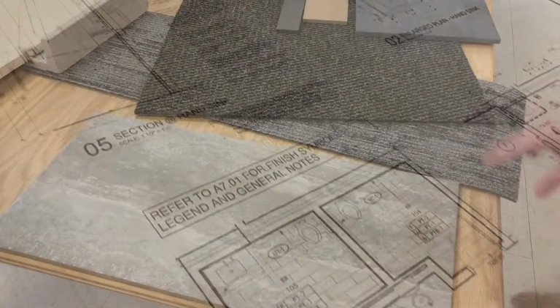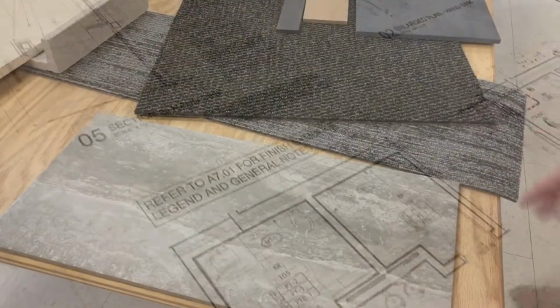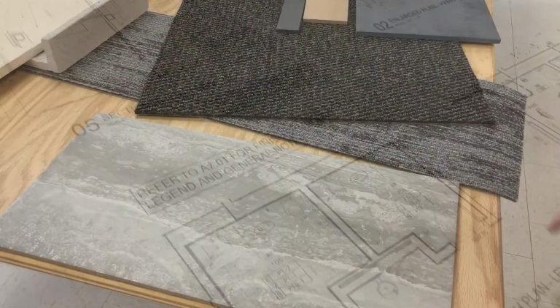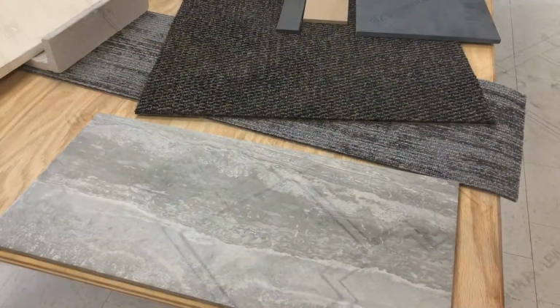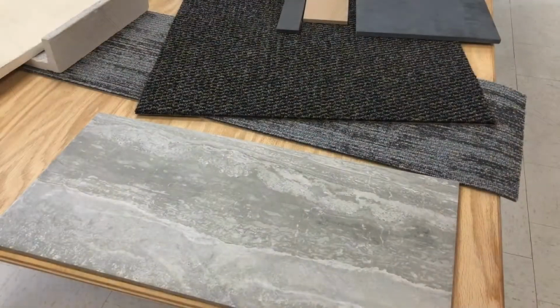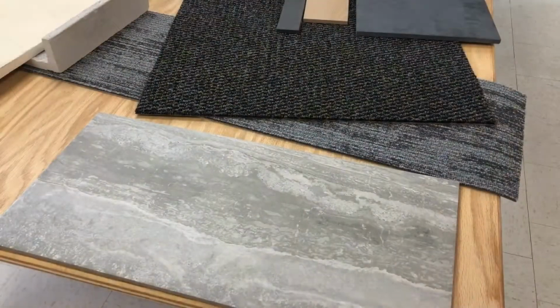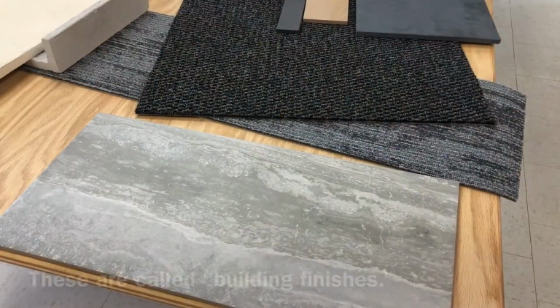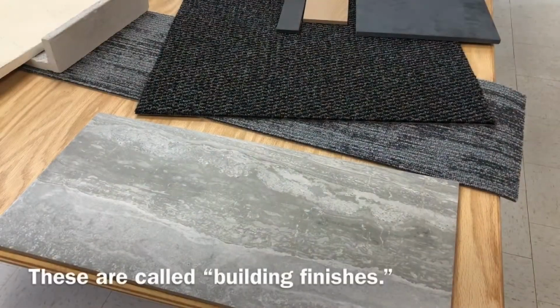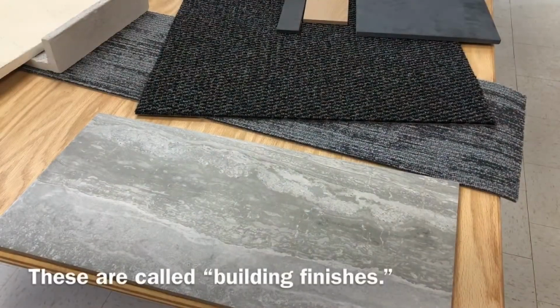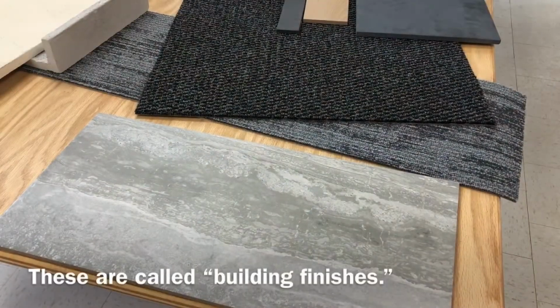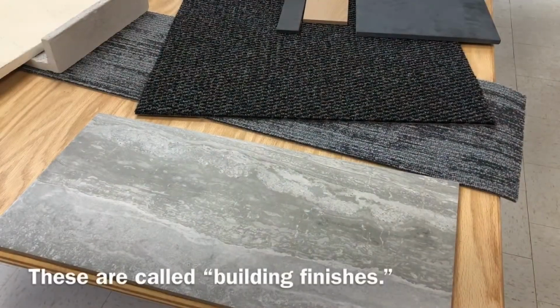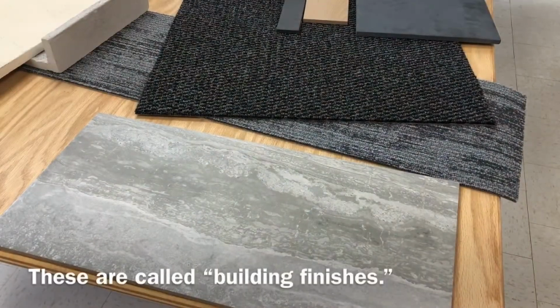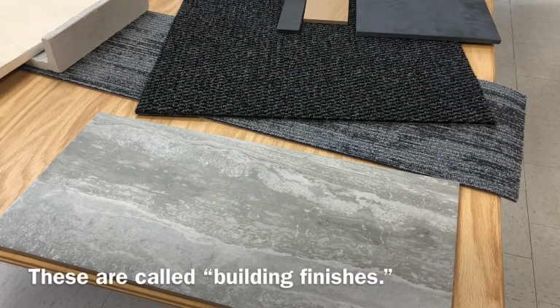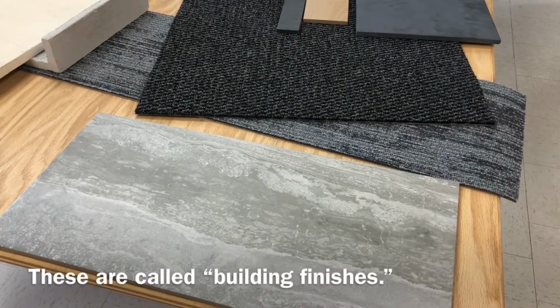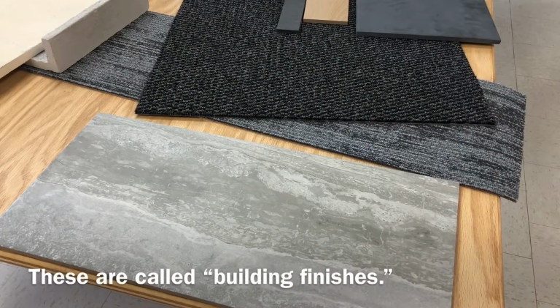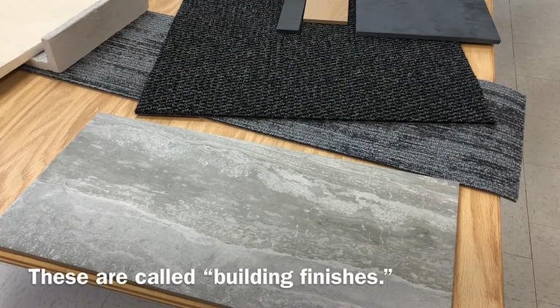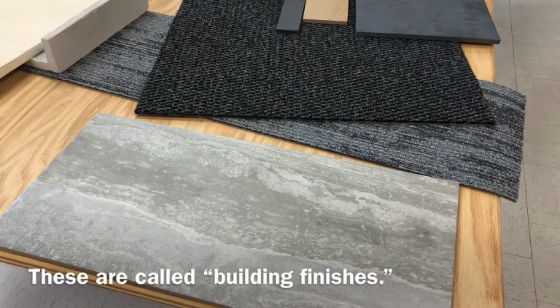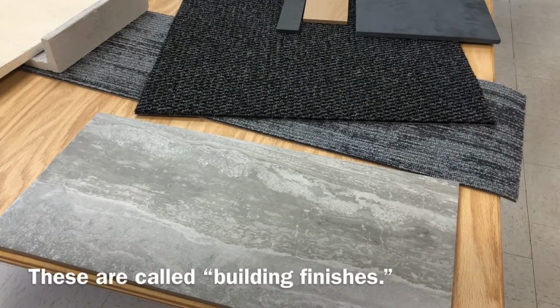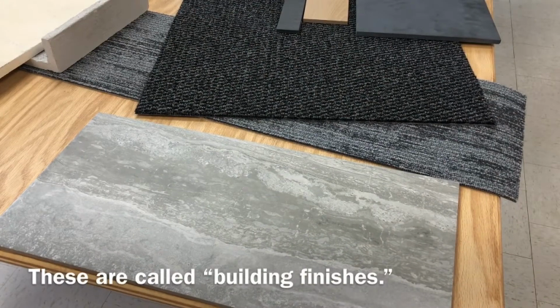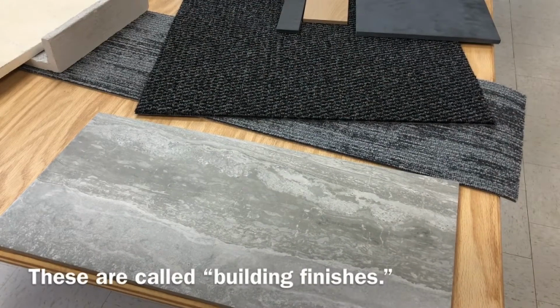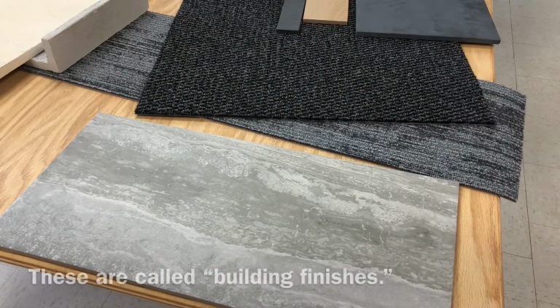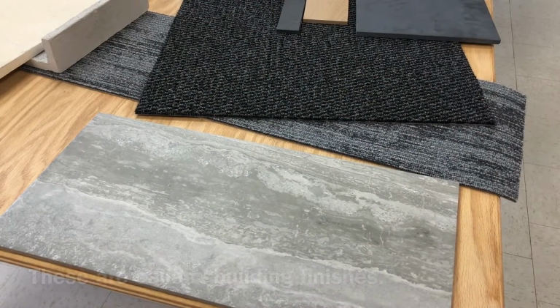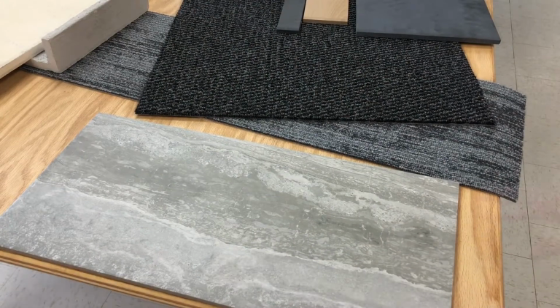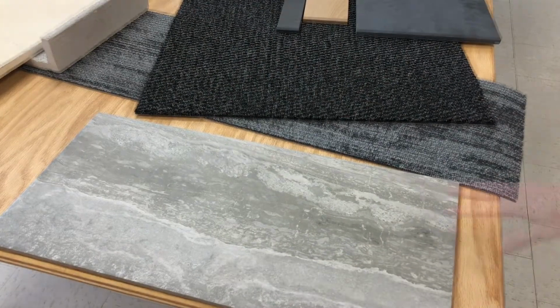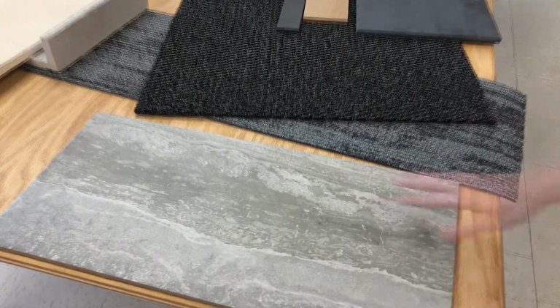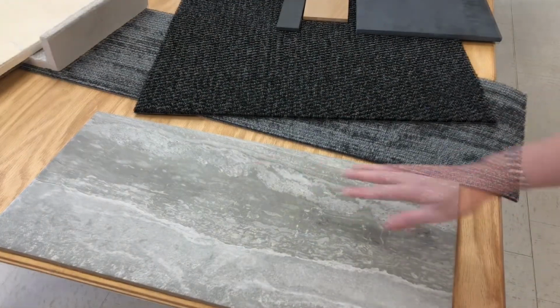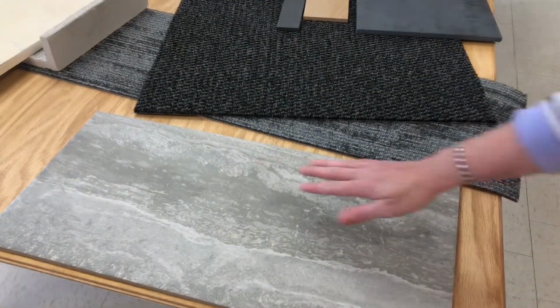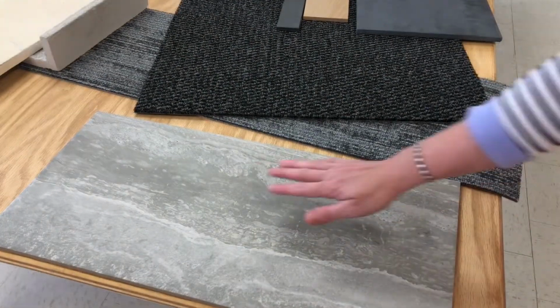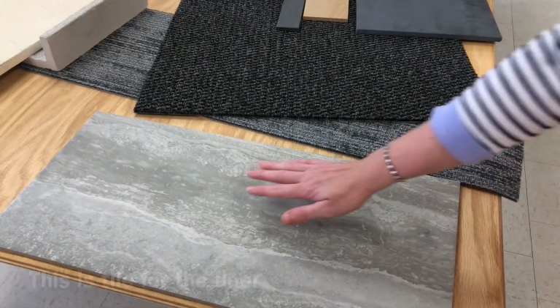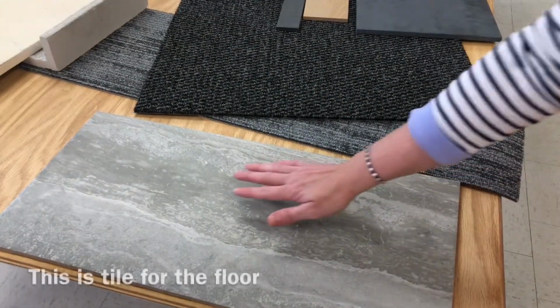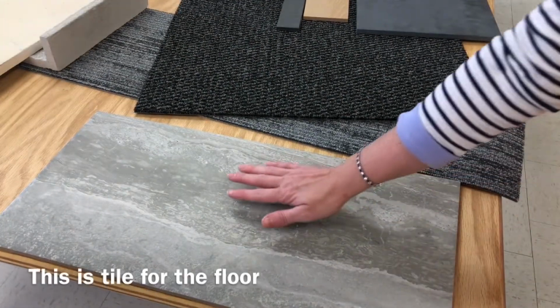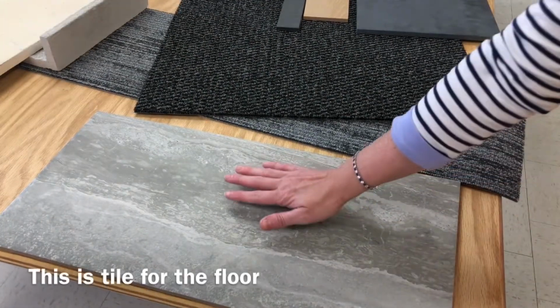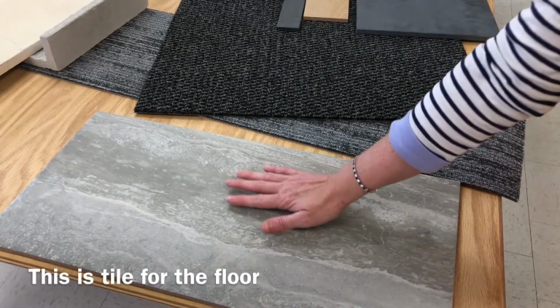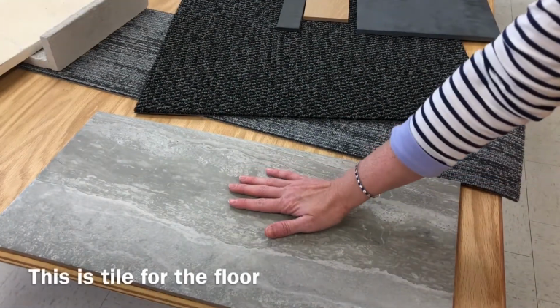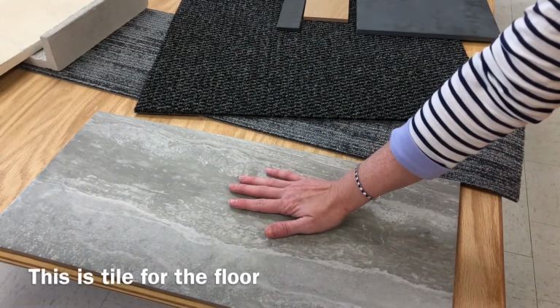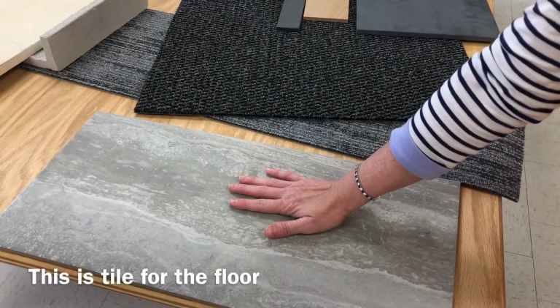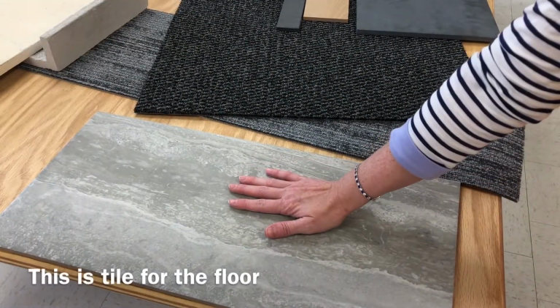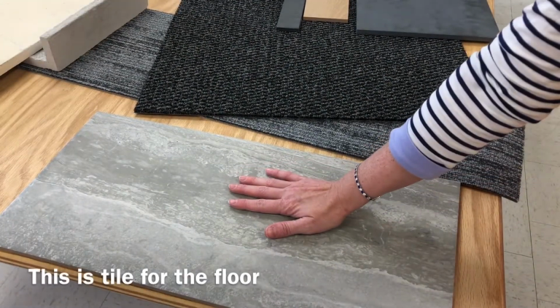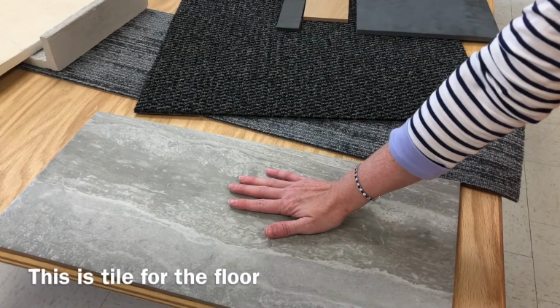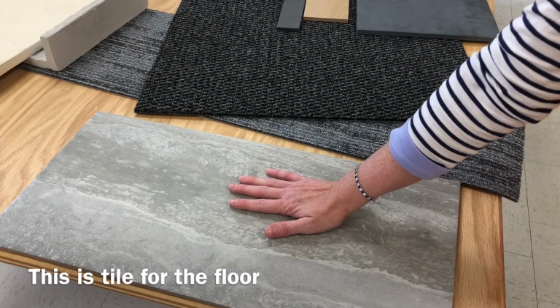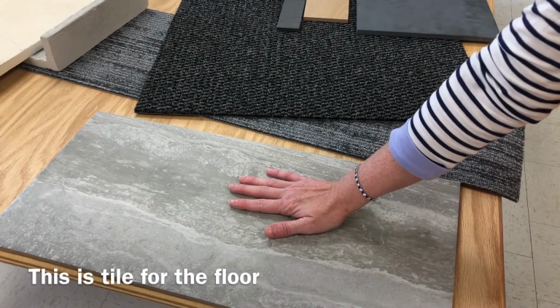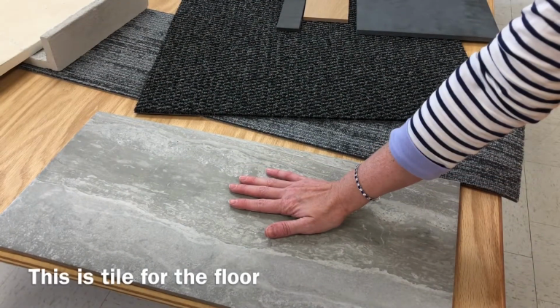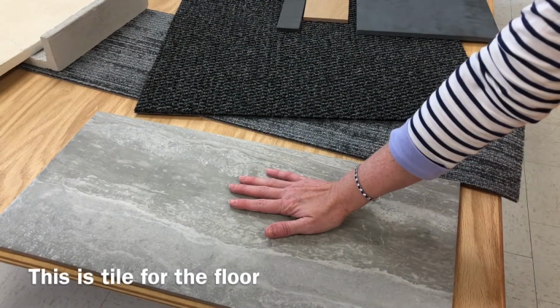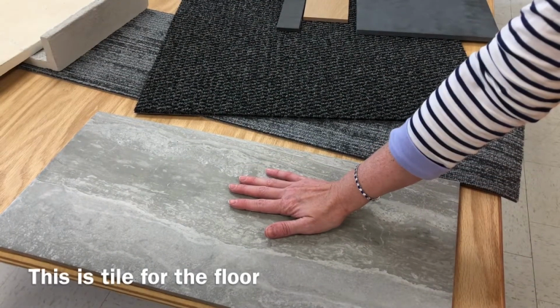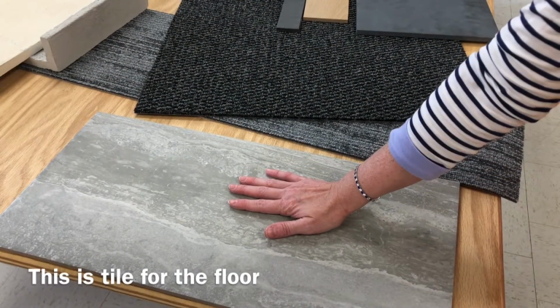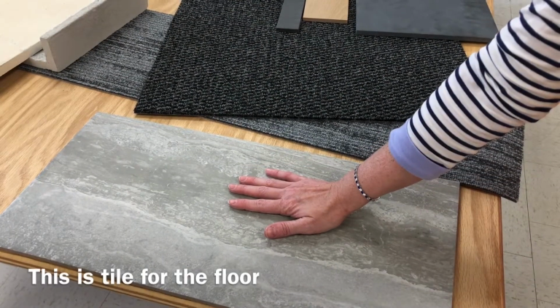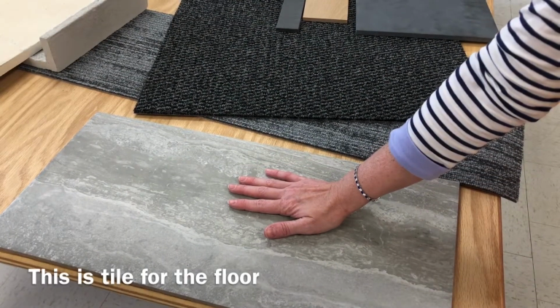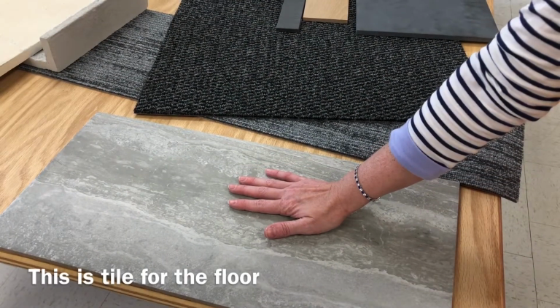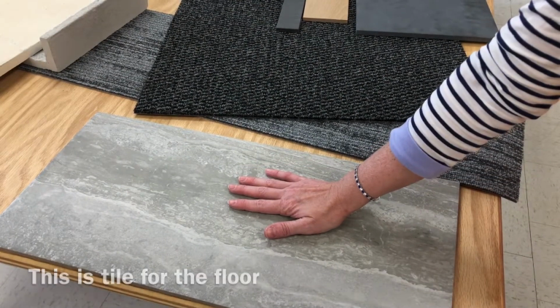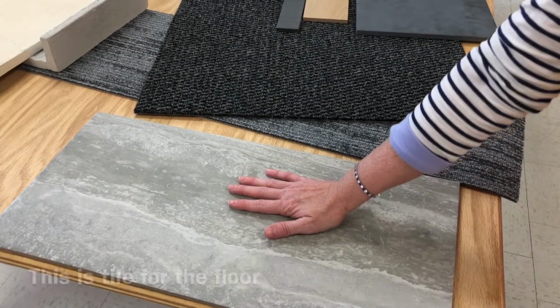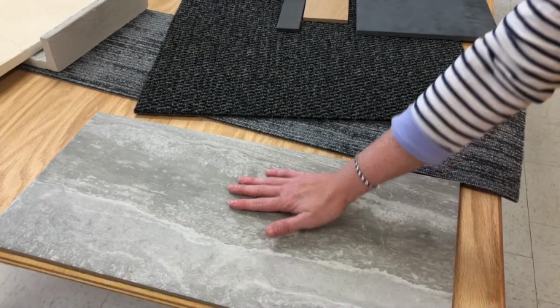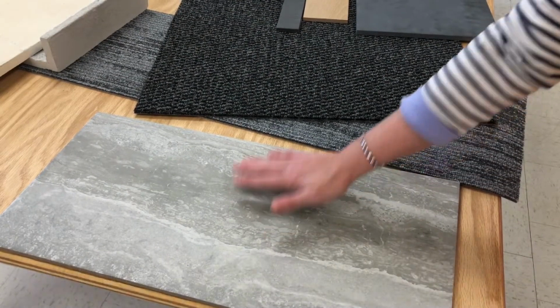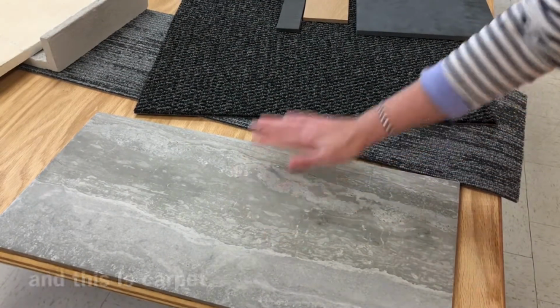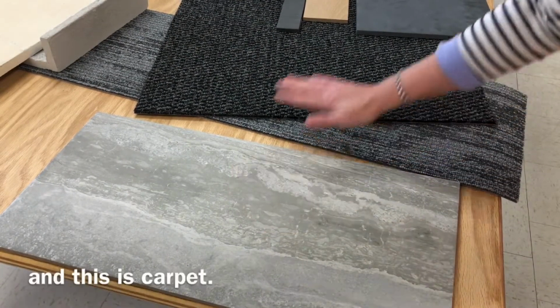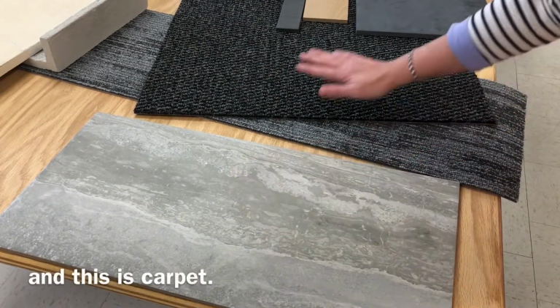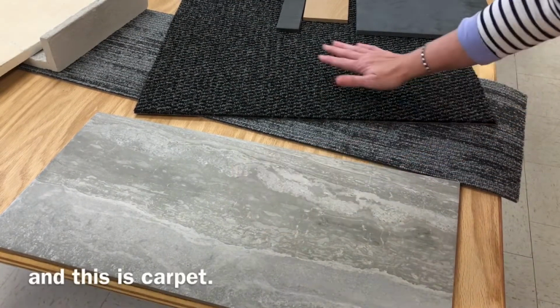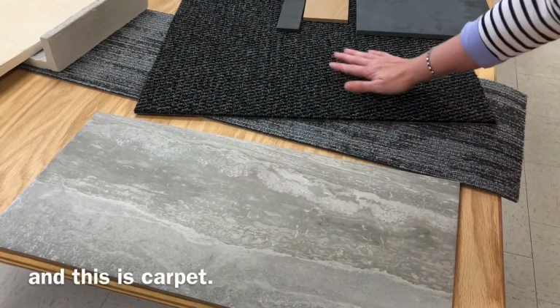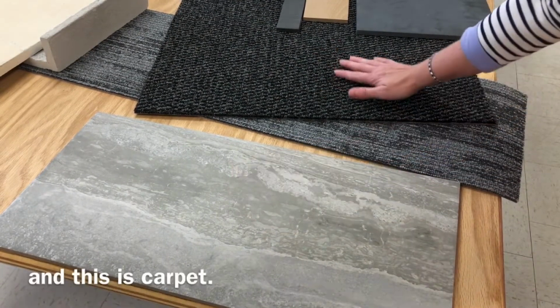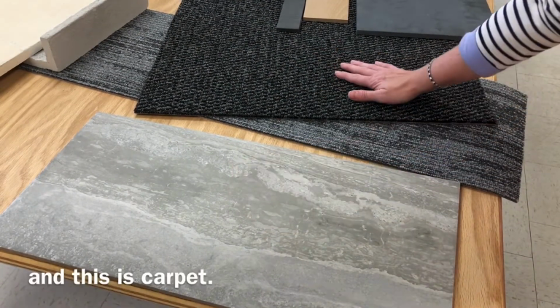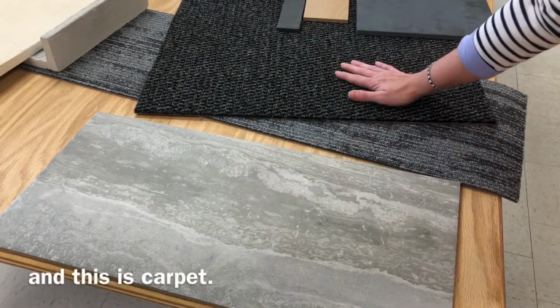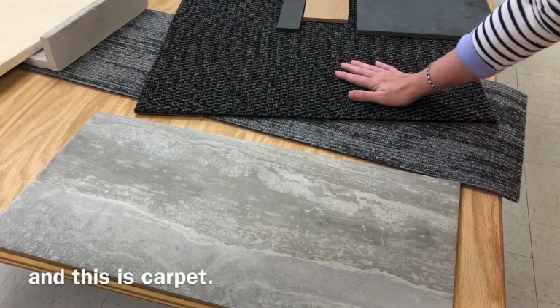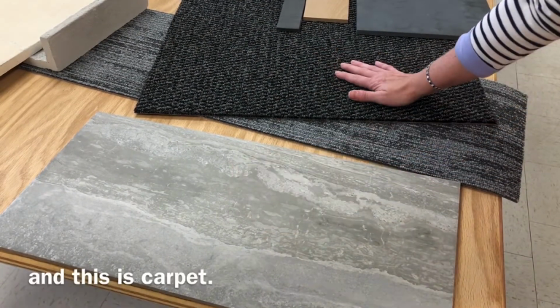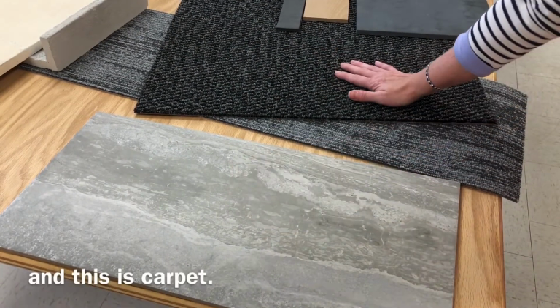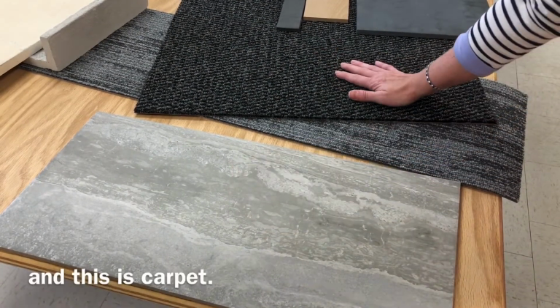These are called building finishes. This is tile for the floor and this is carpet.